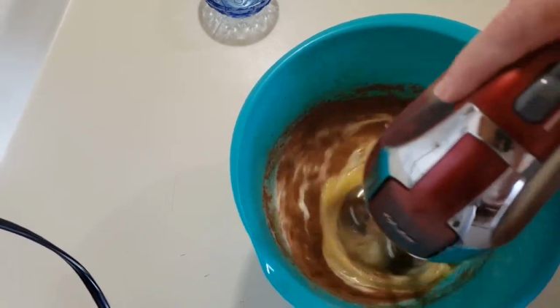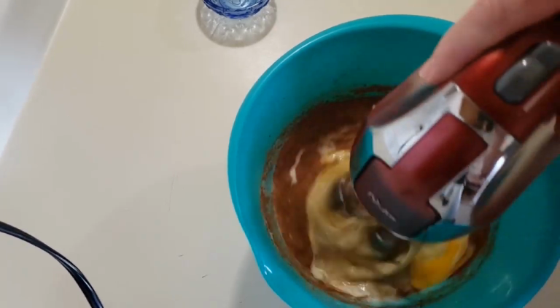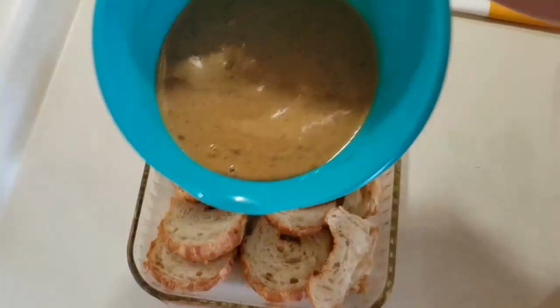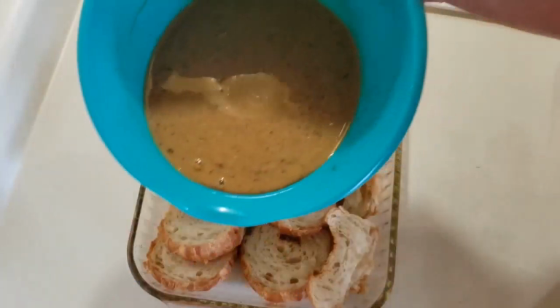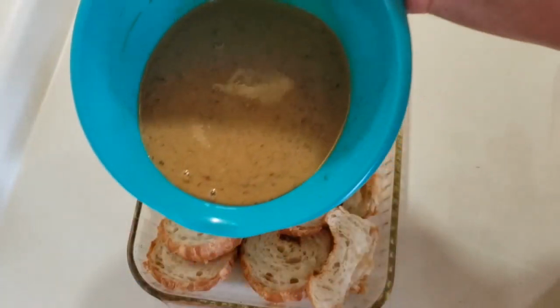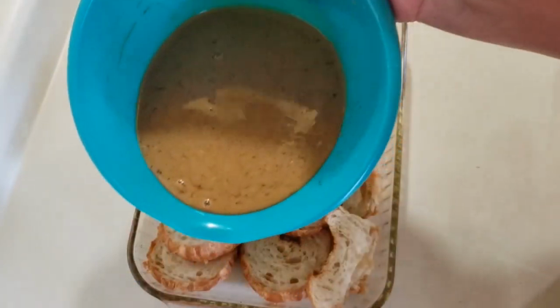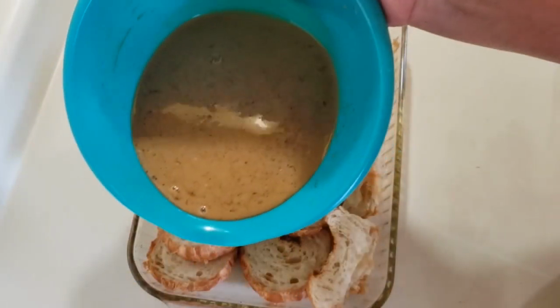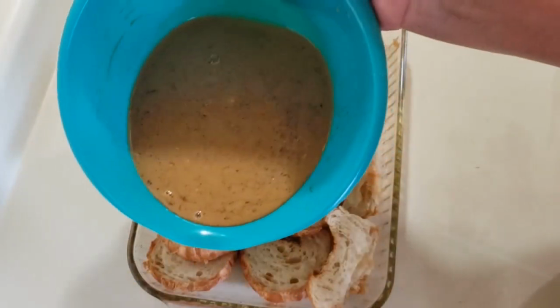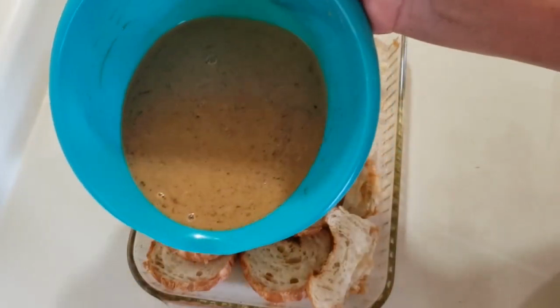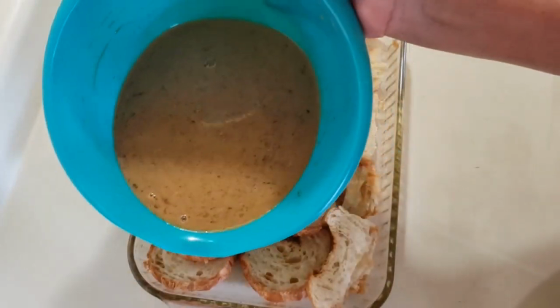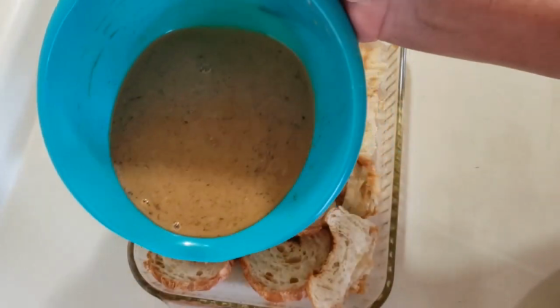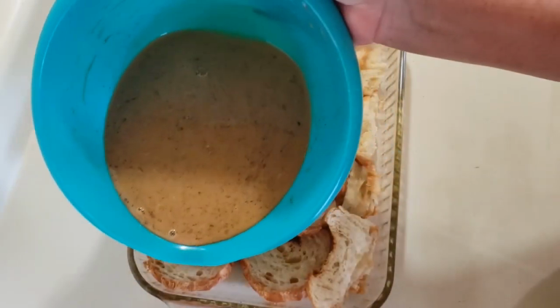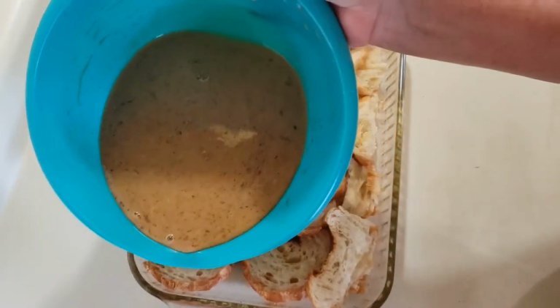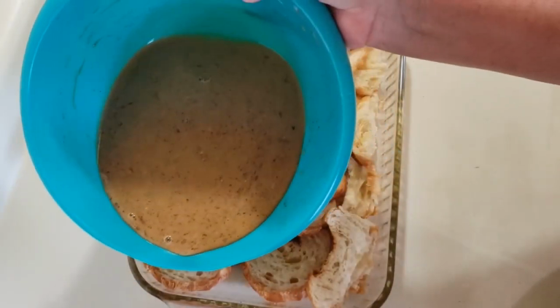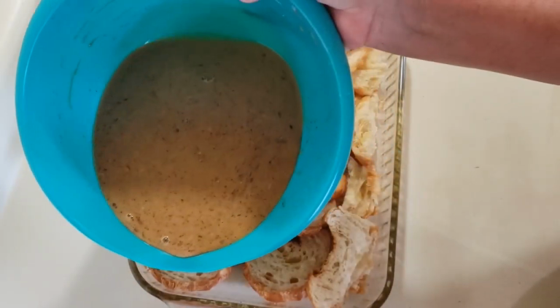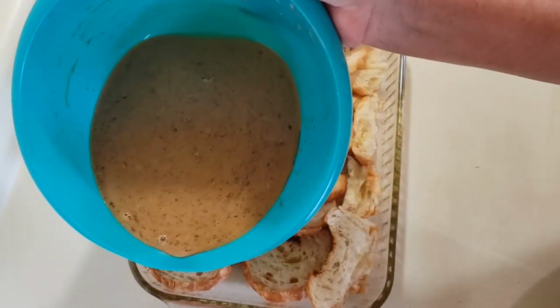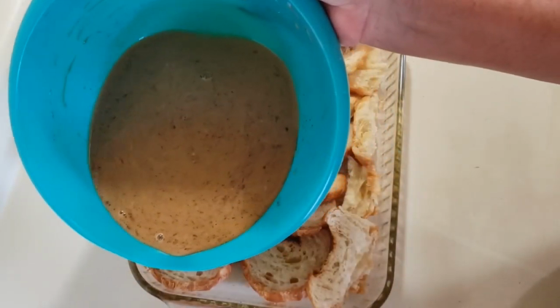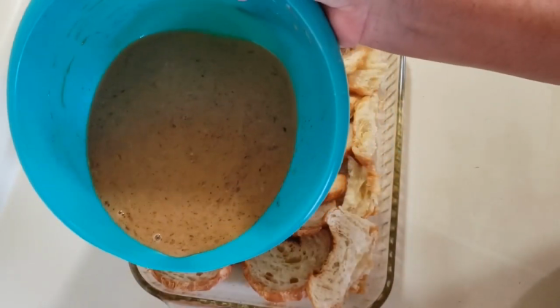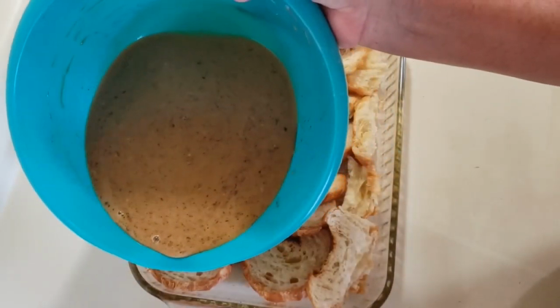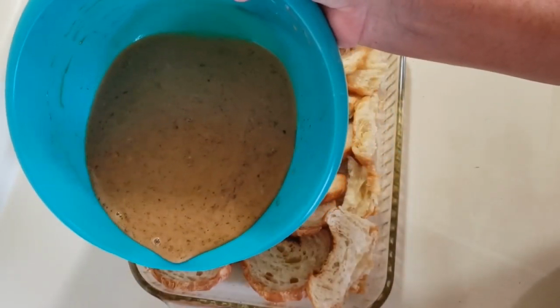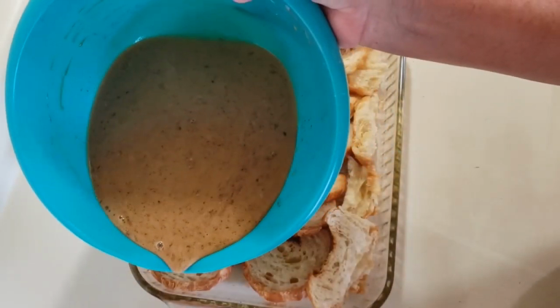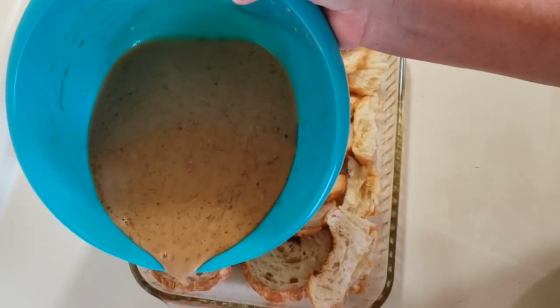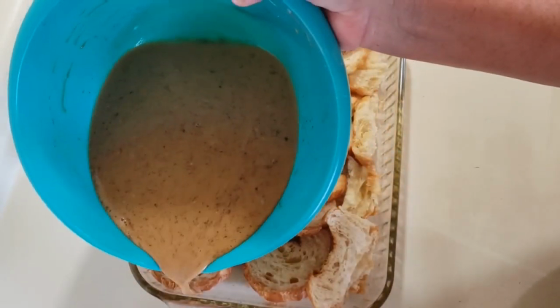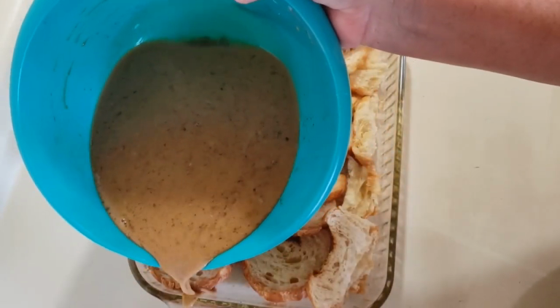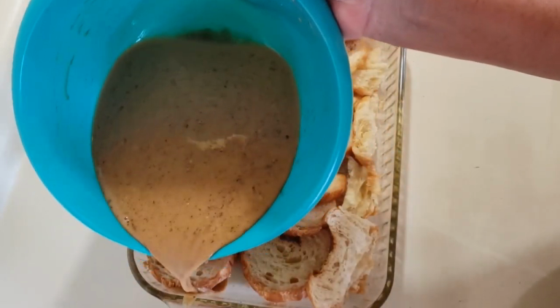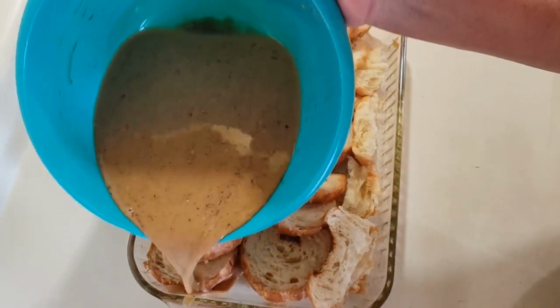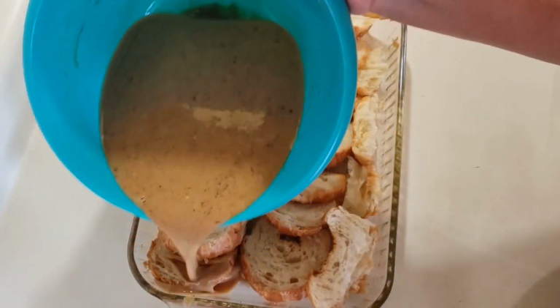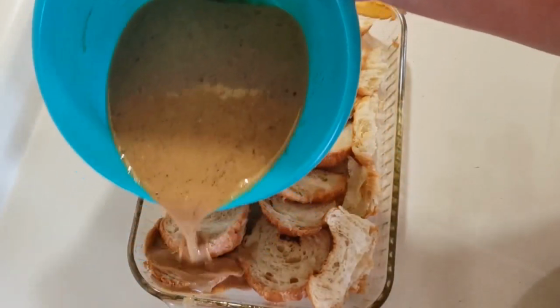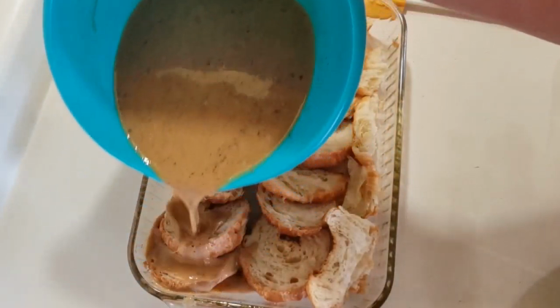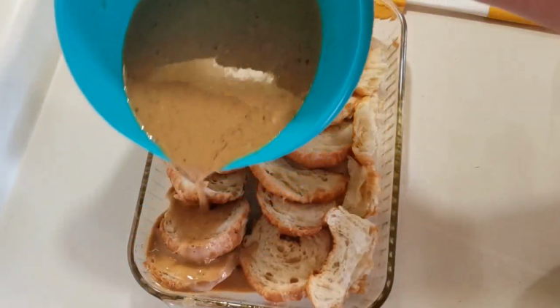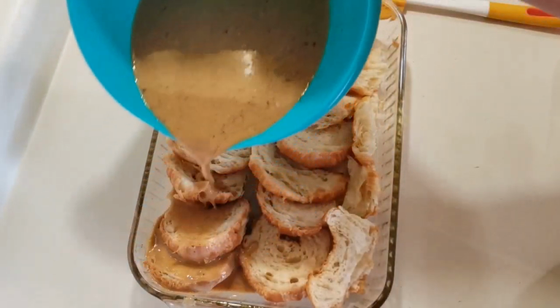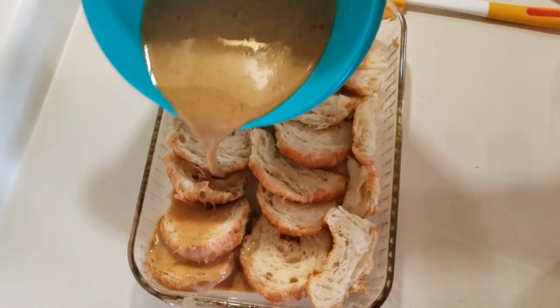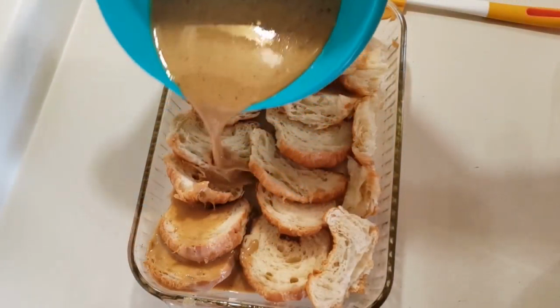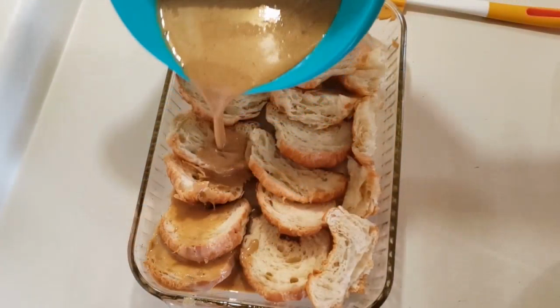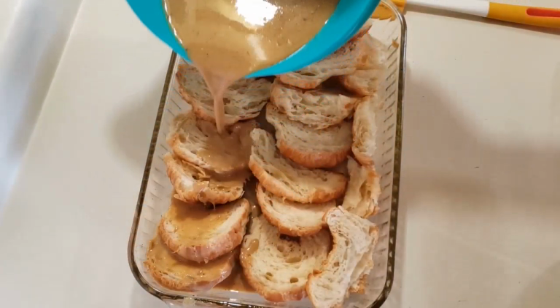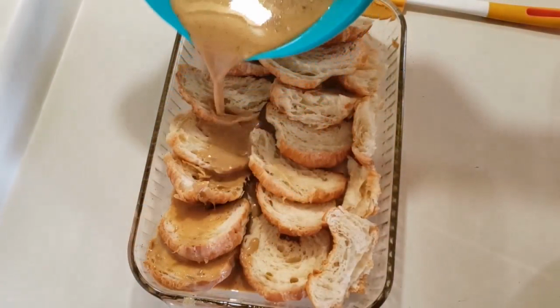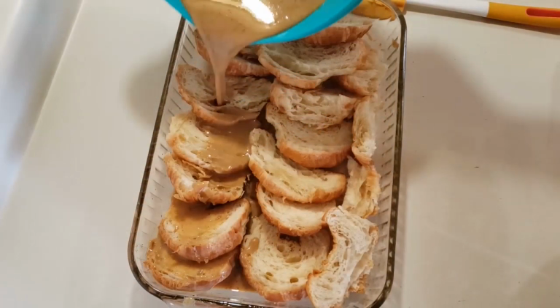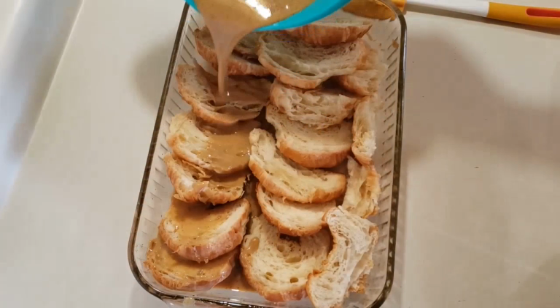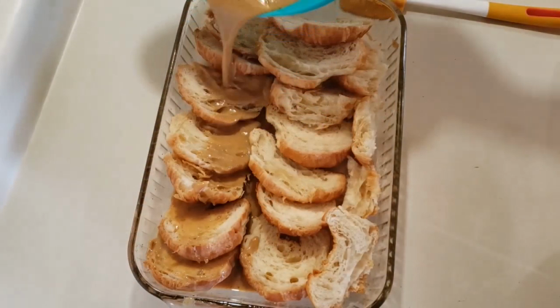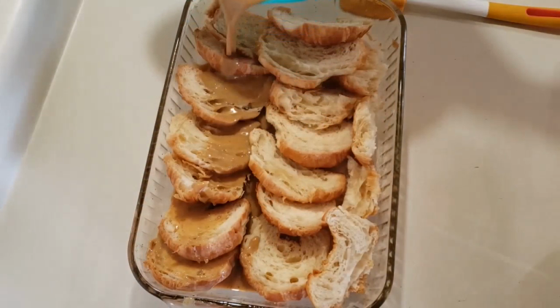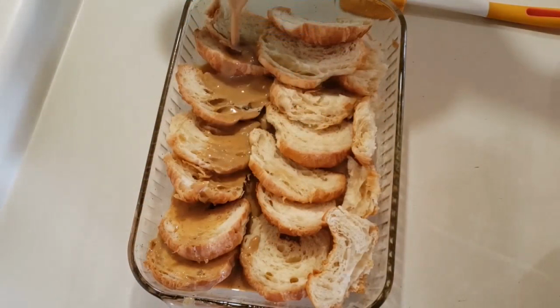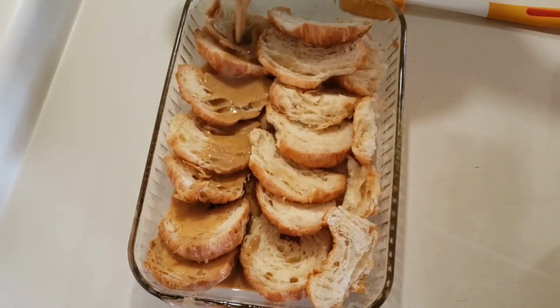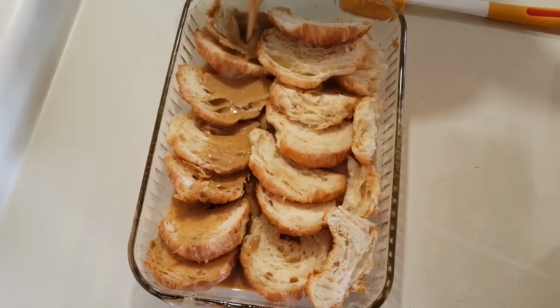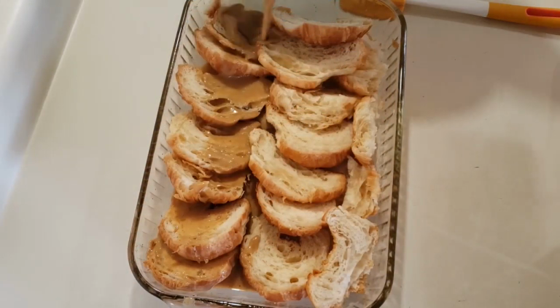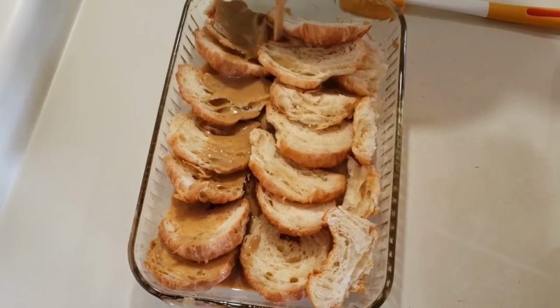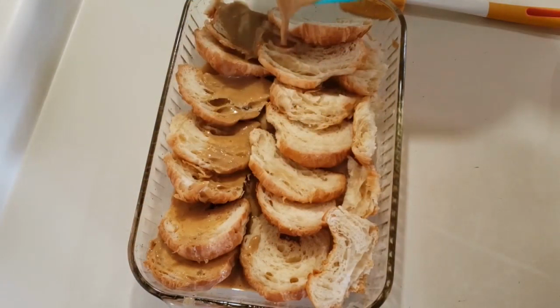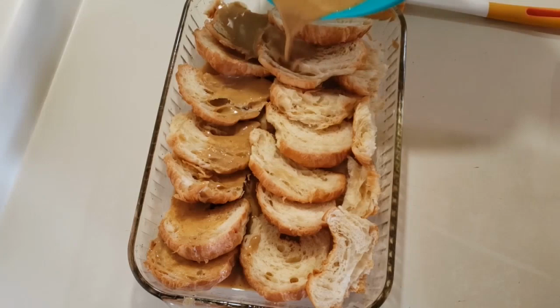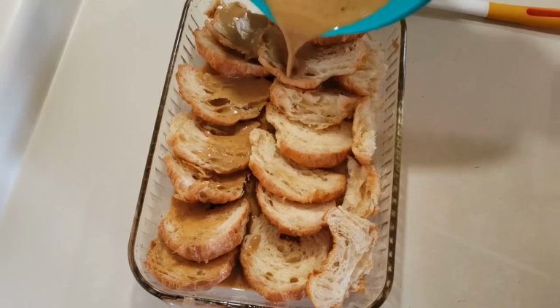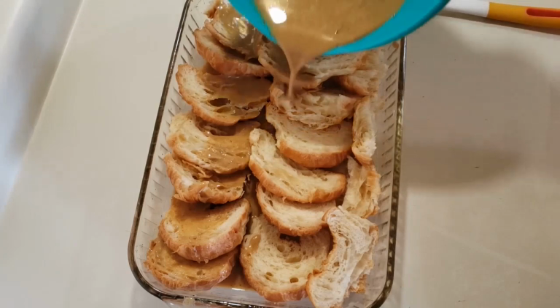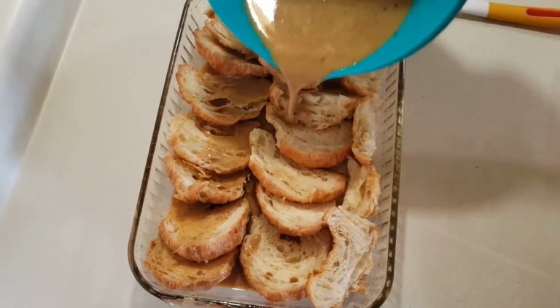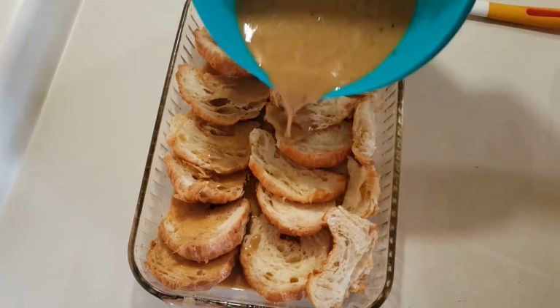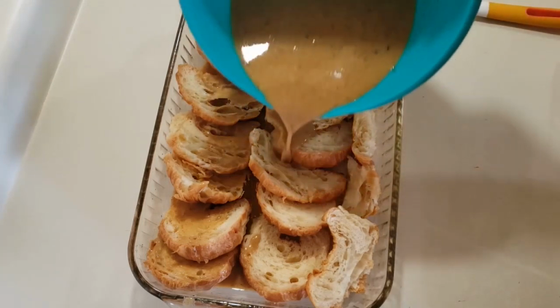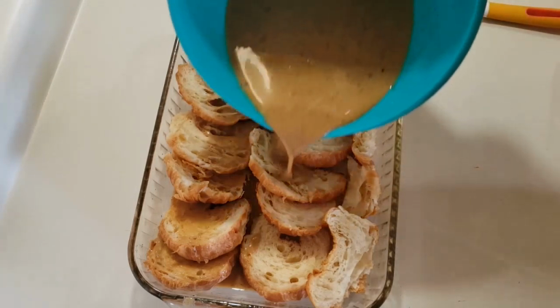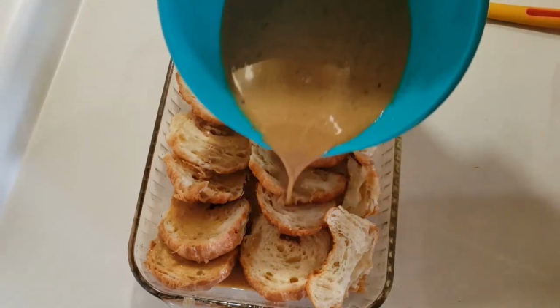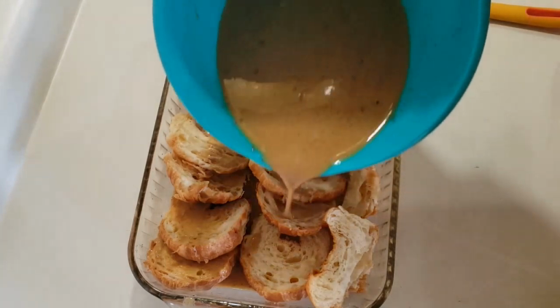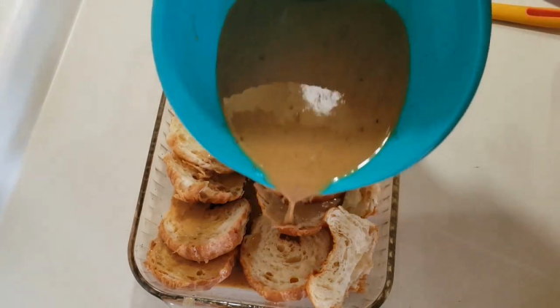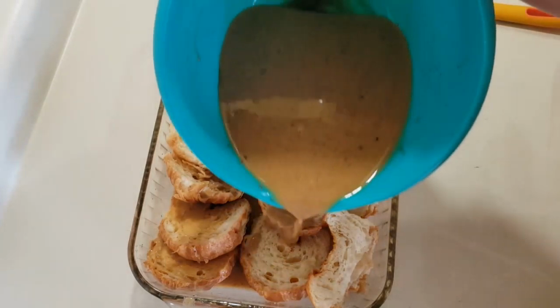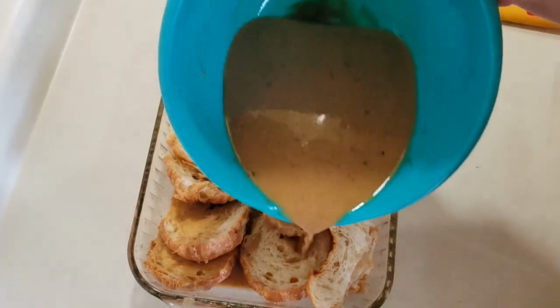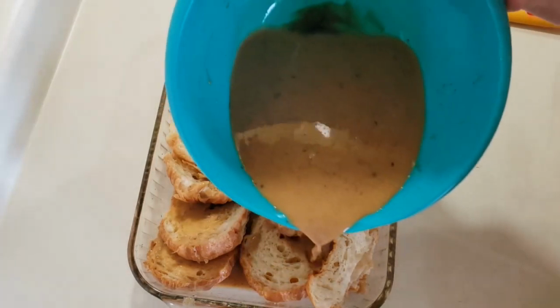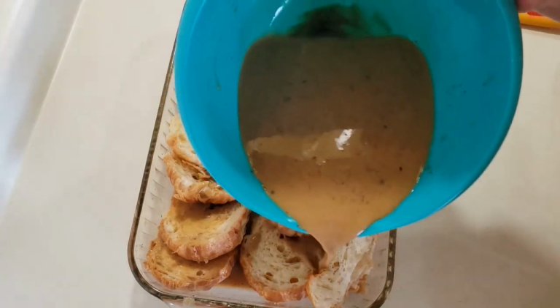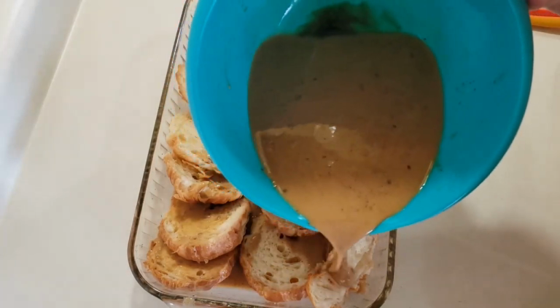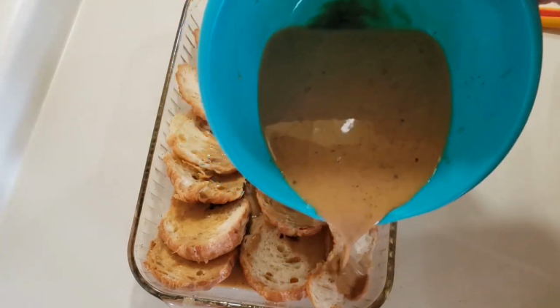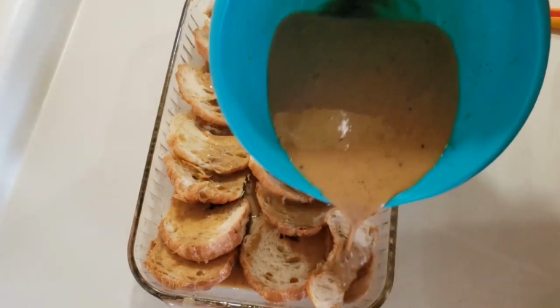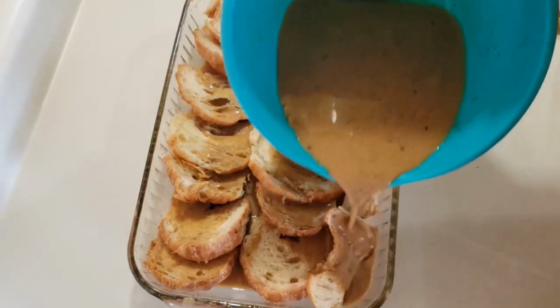Now we're going to go ahead and mix this together until it's combined. Then I'm going to pour the mixture over all the French toast, all the bread.